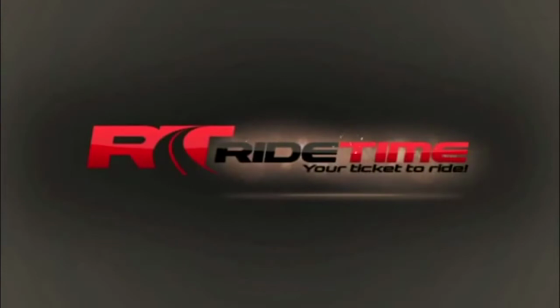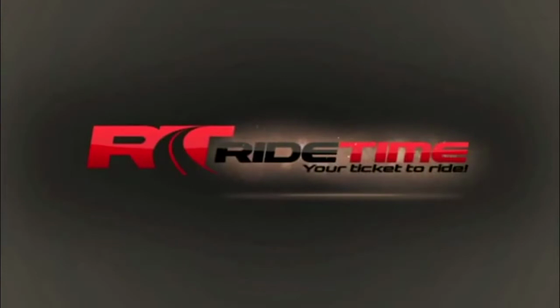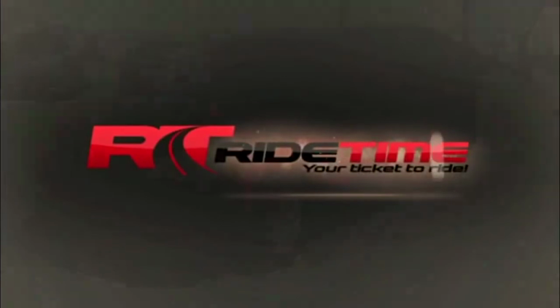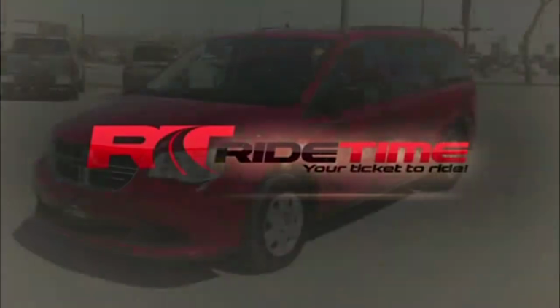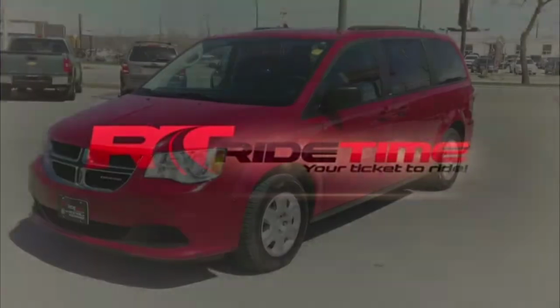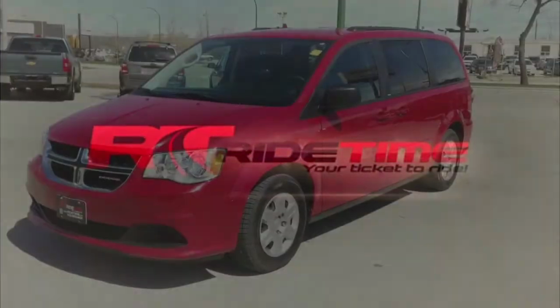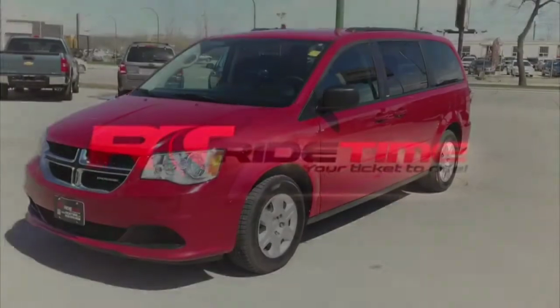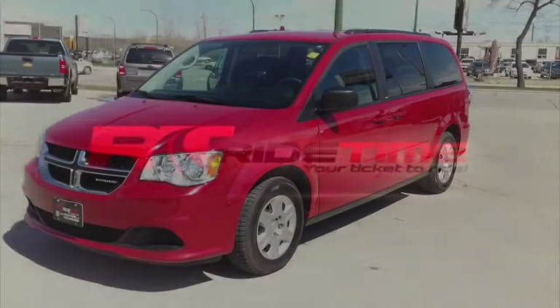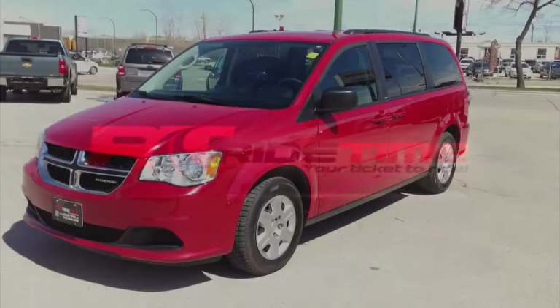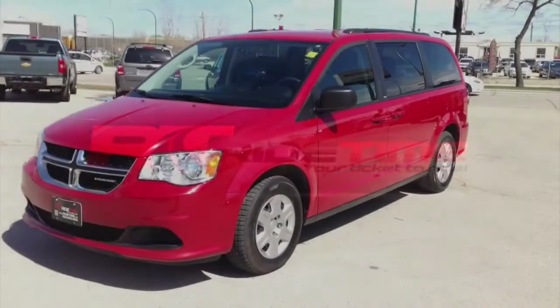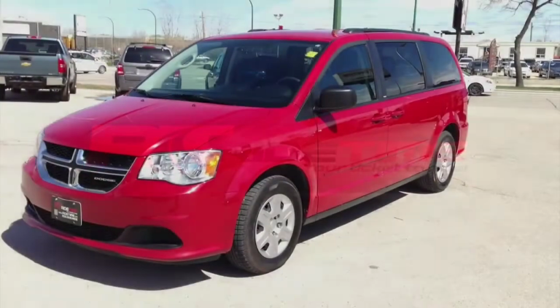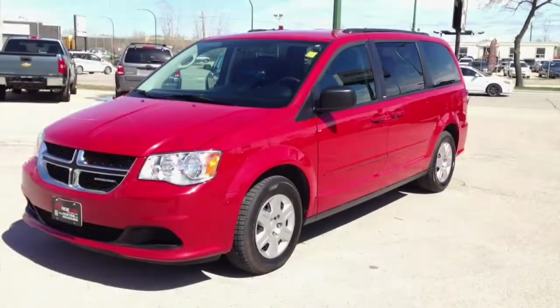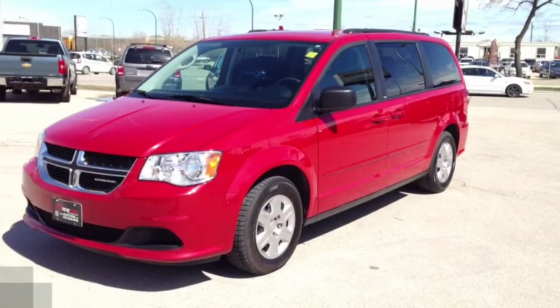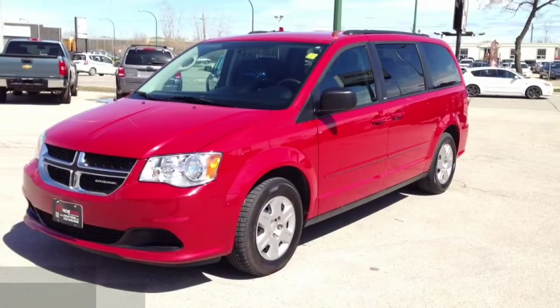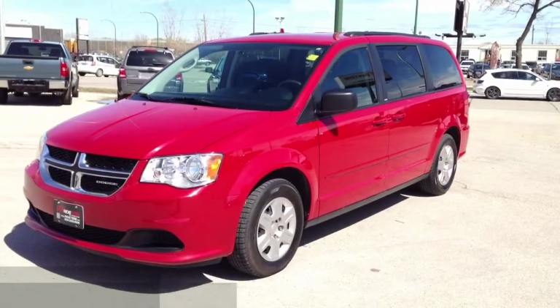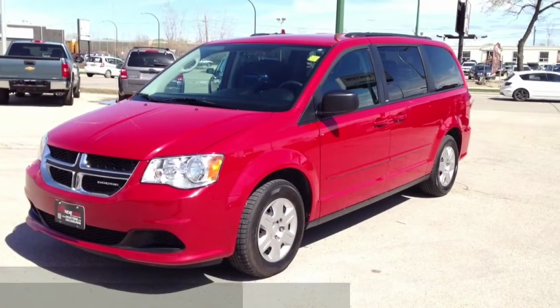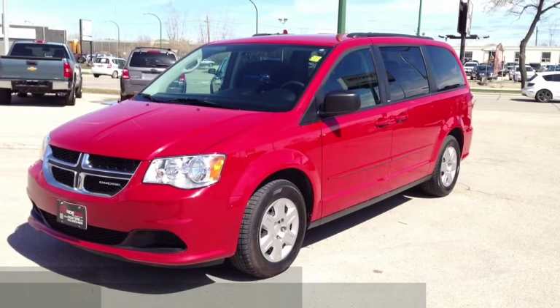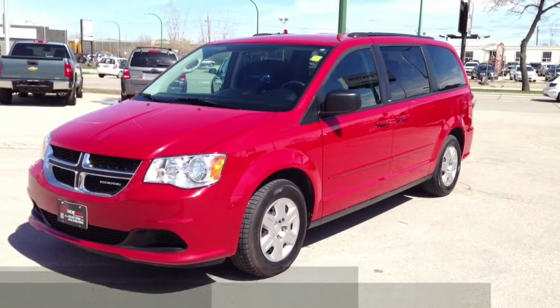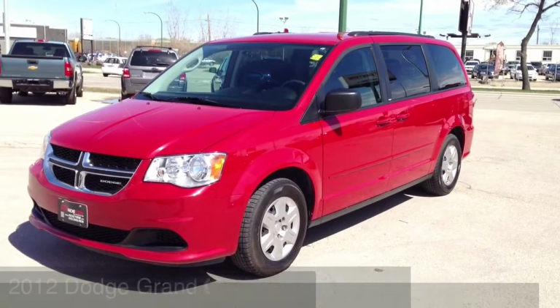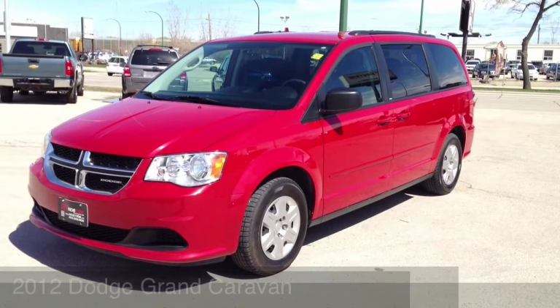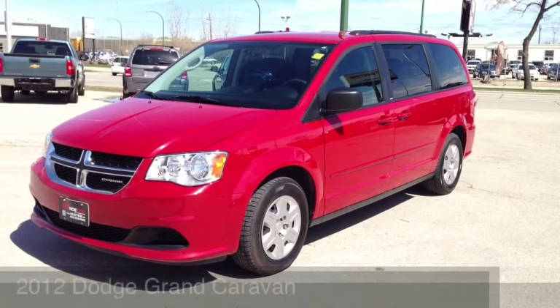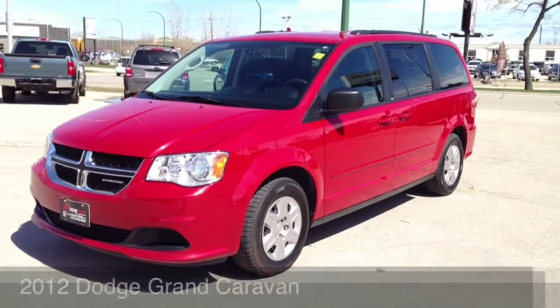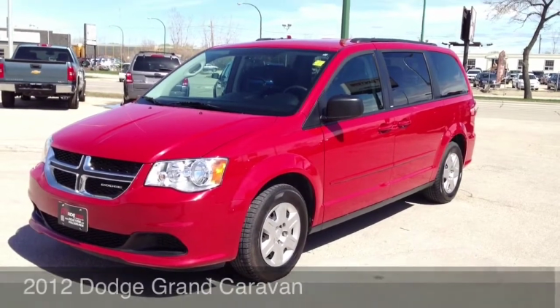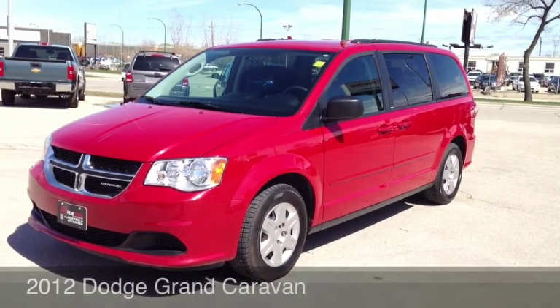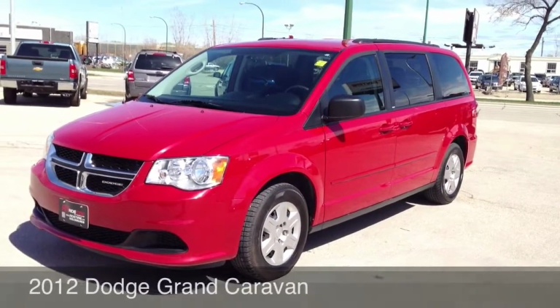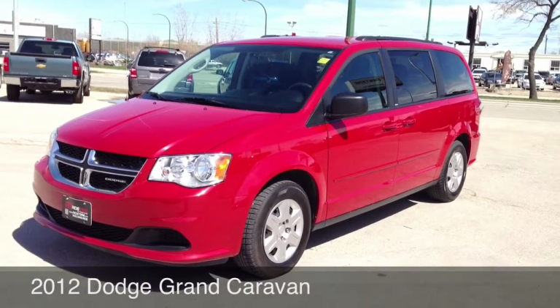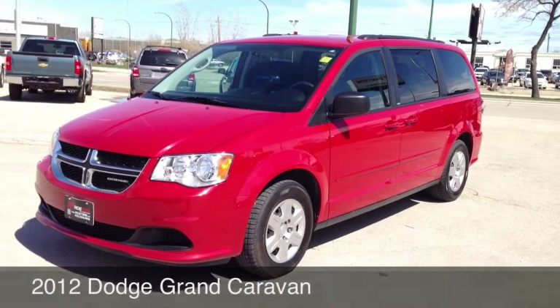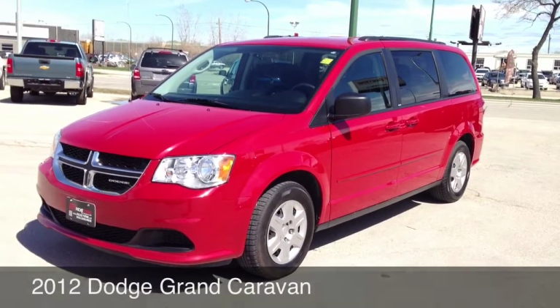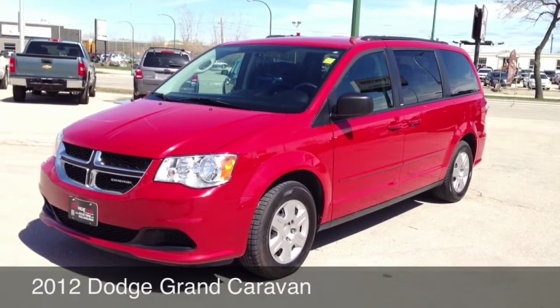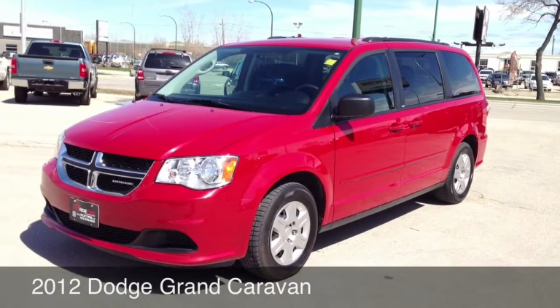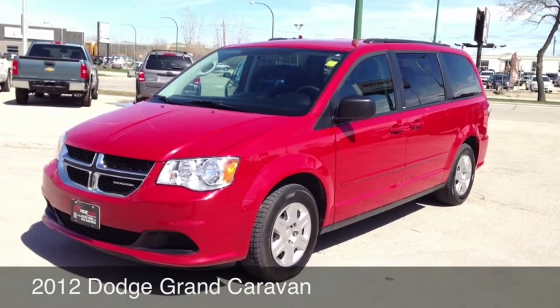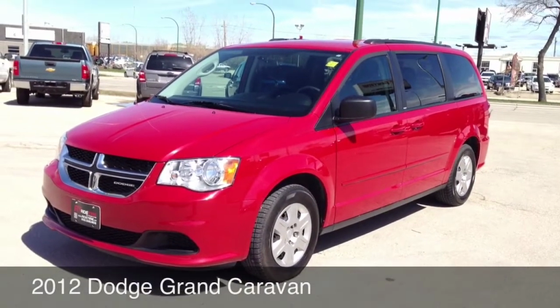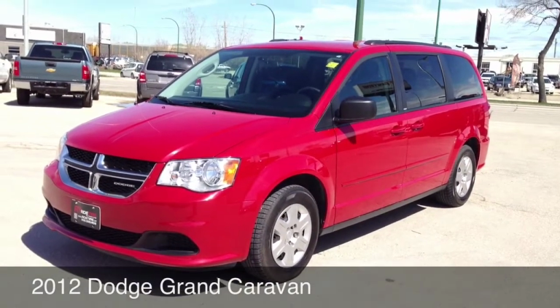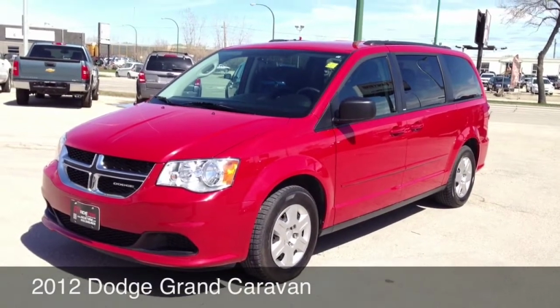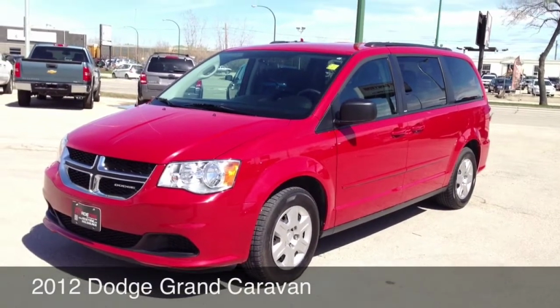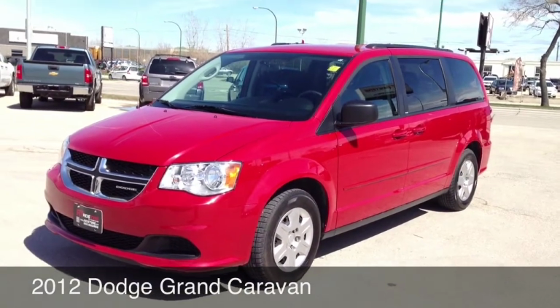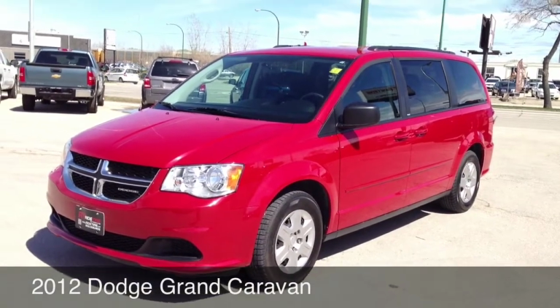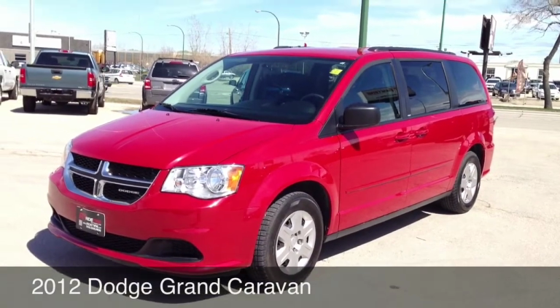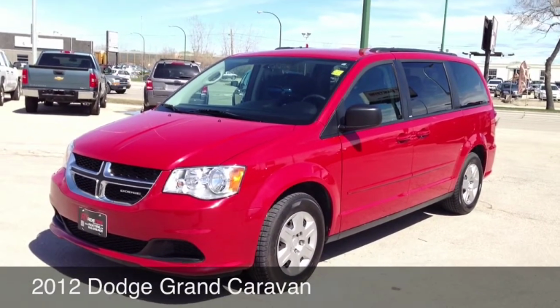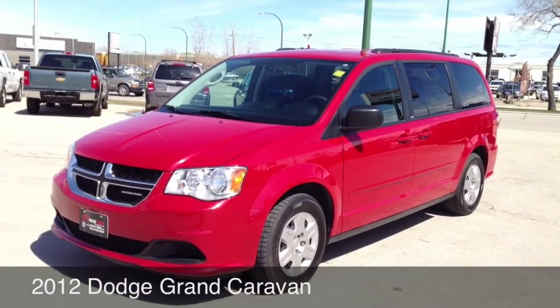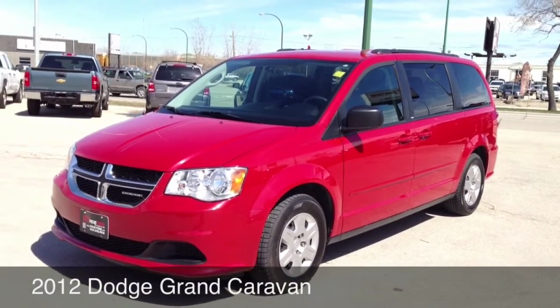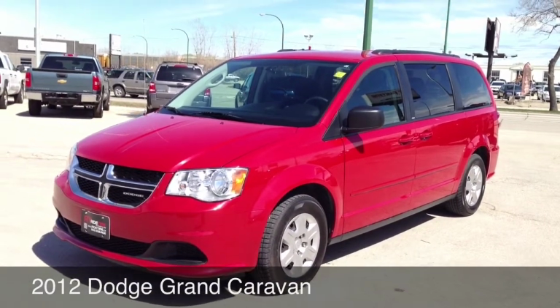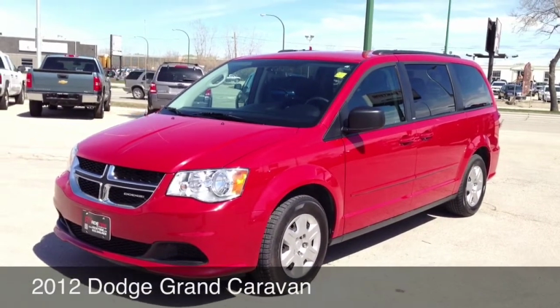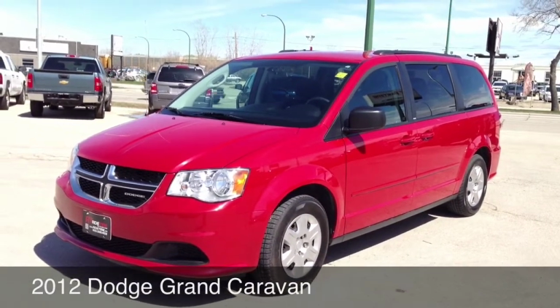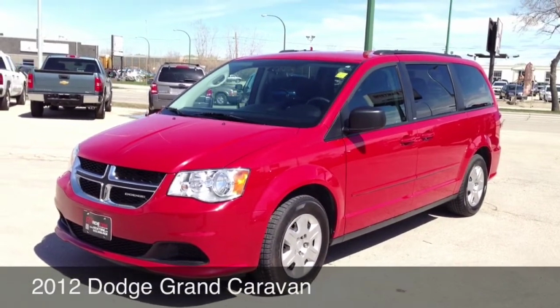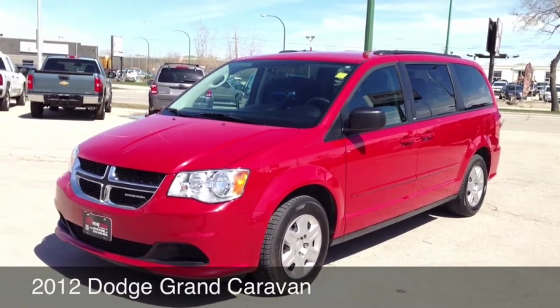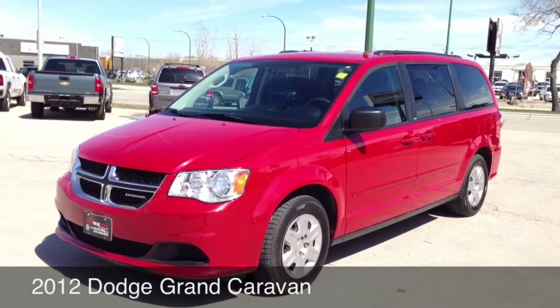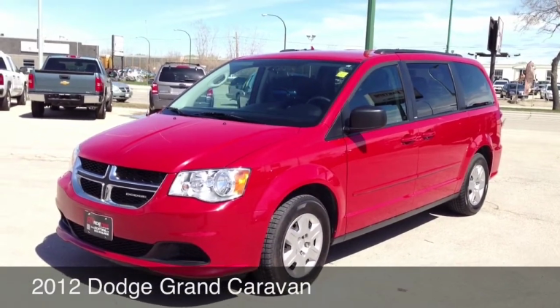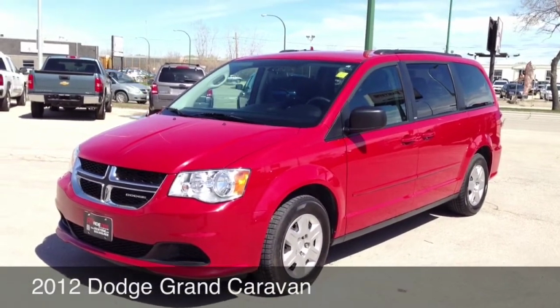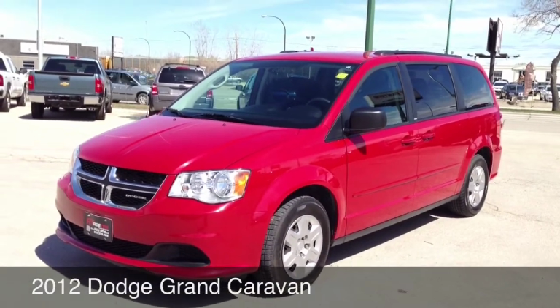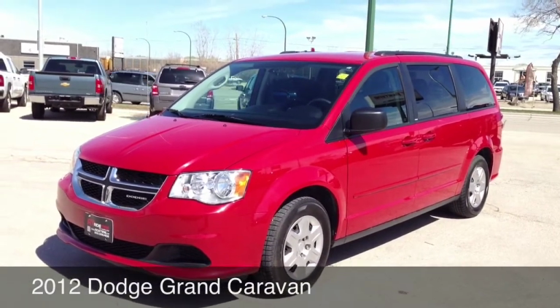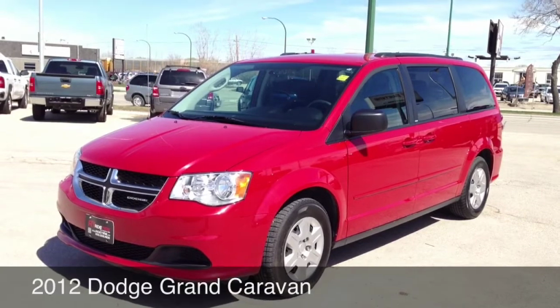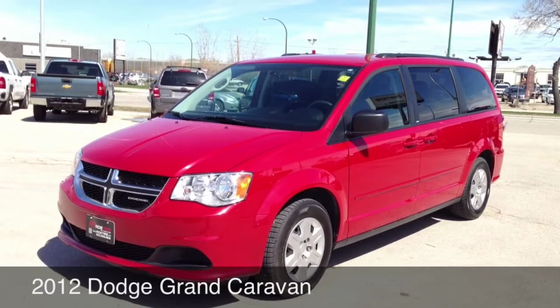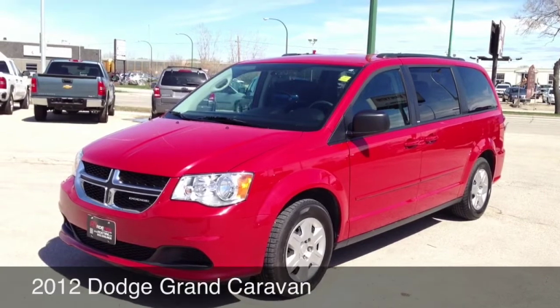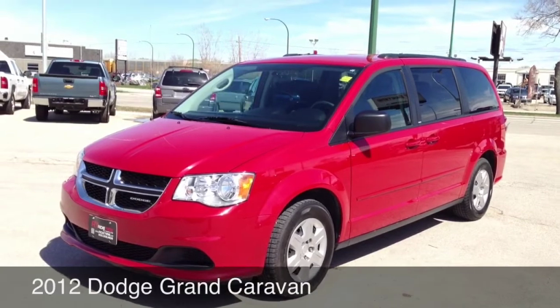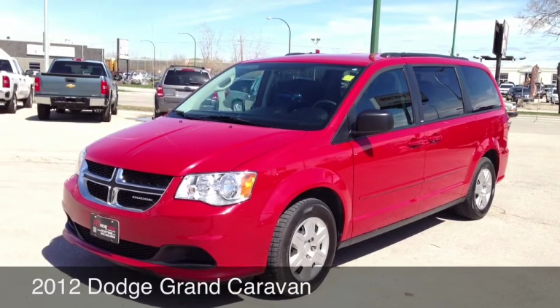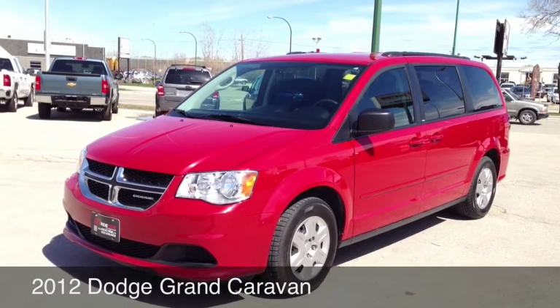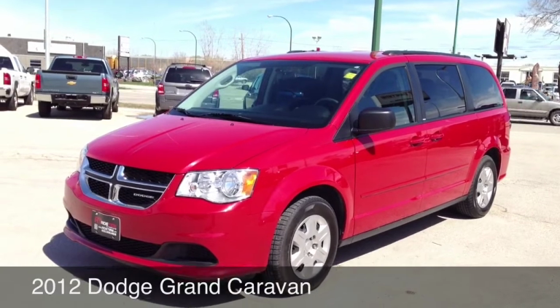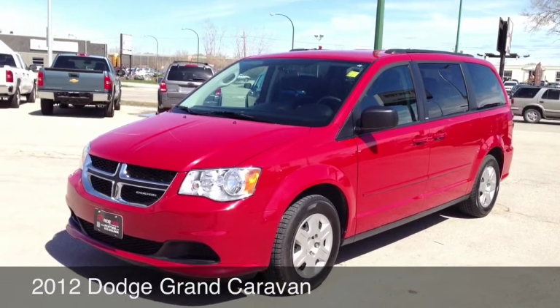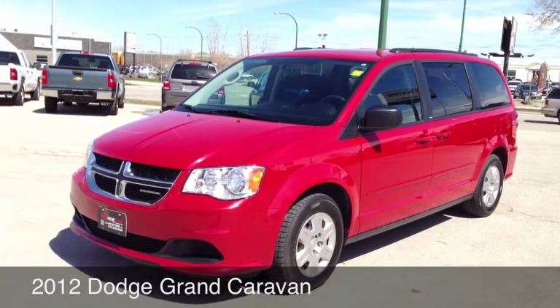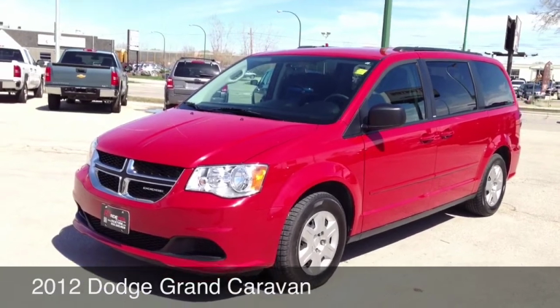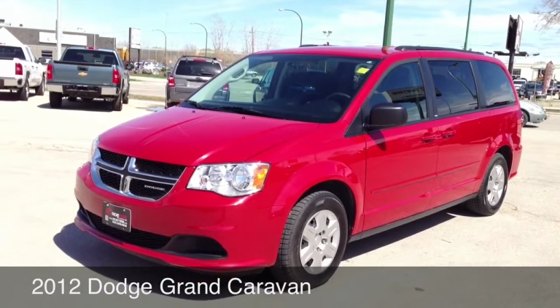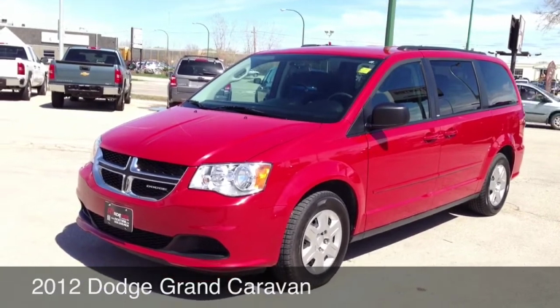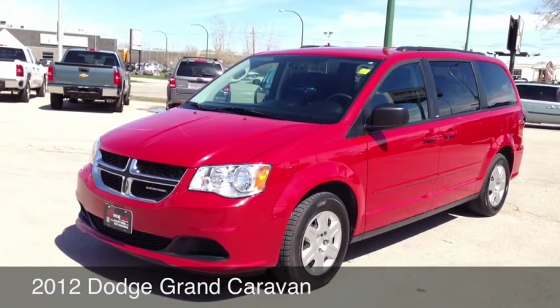Hey, this is Ride Time bringing you another vehicle. Right now I'm going to show you around the 2012 Dodge Grand Caravan.